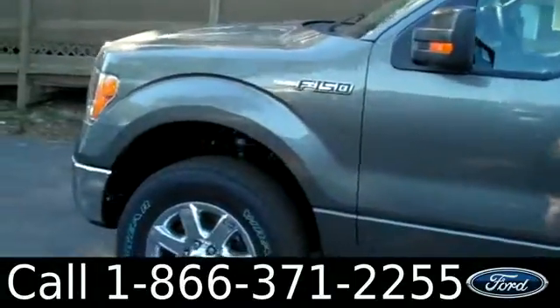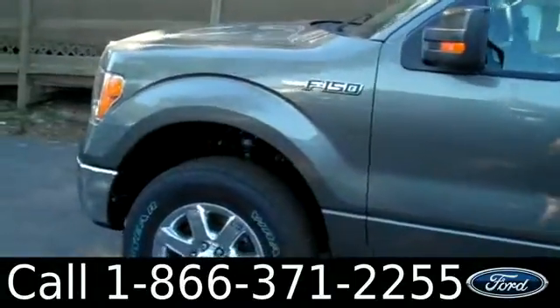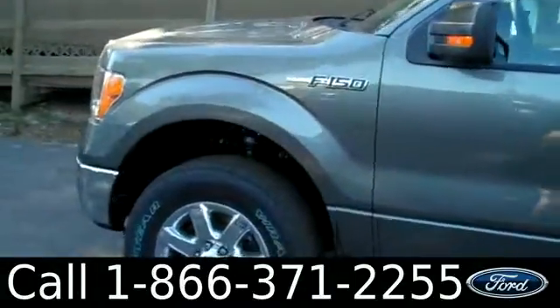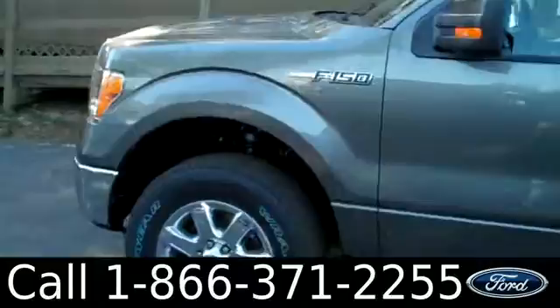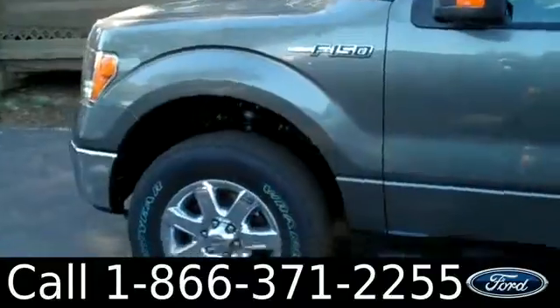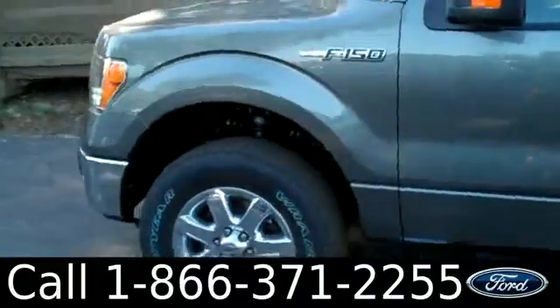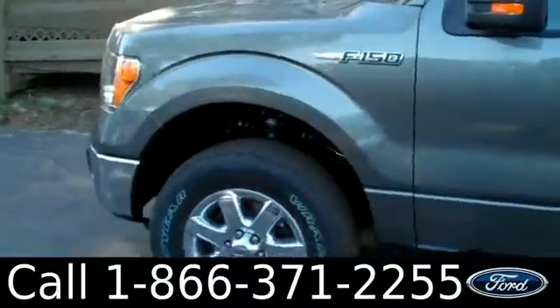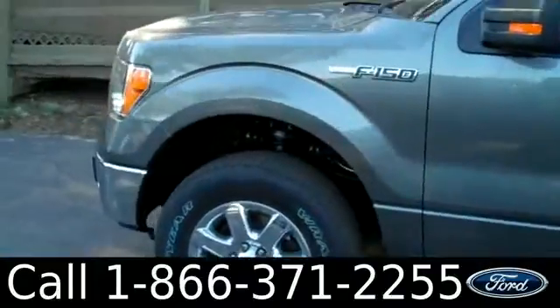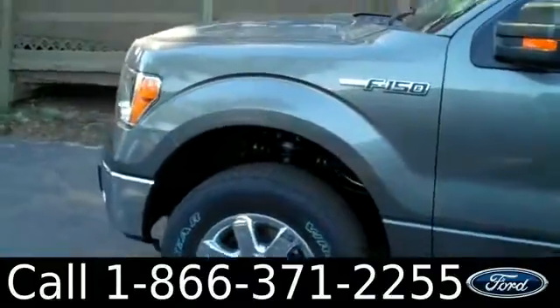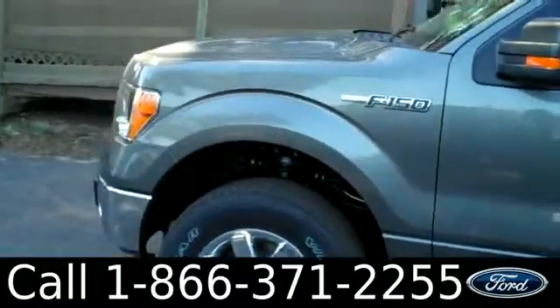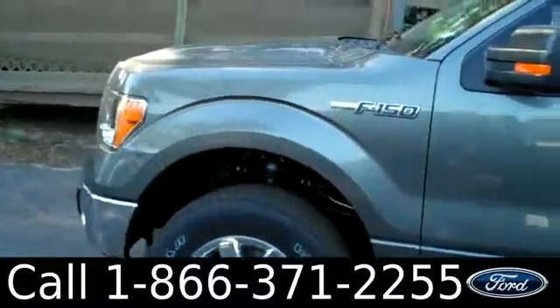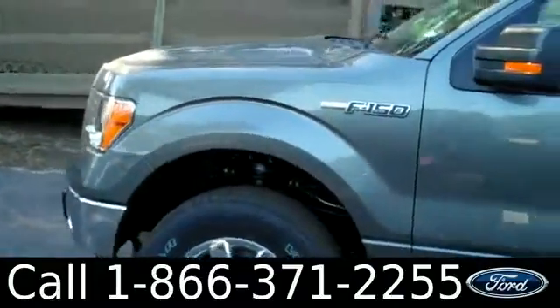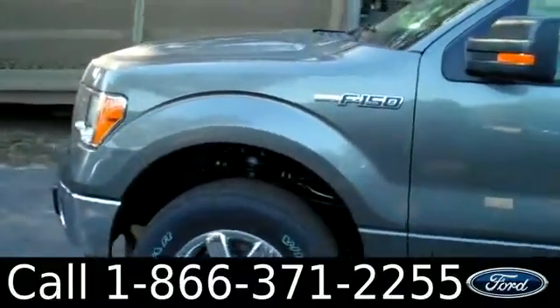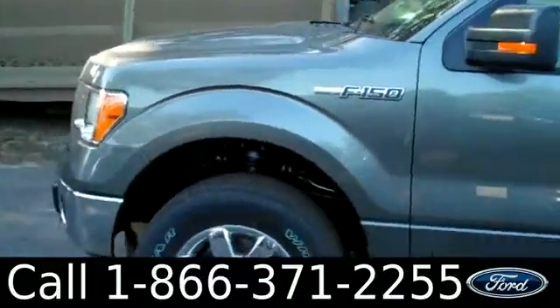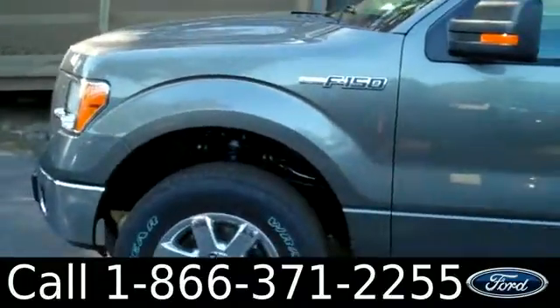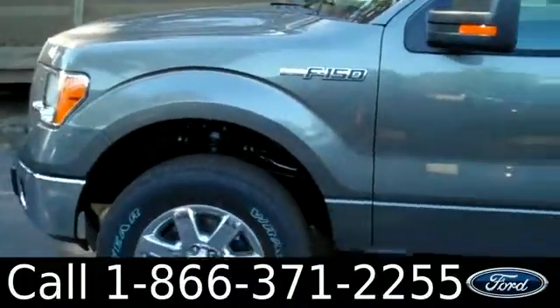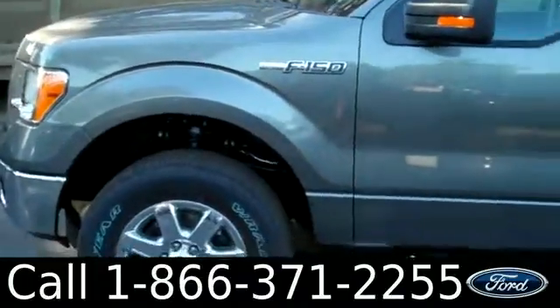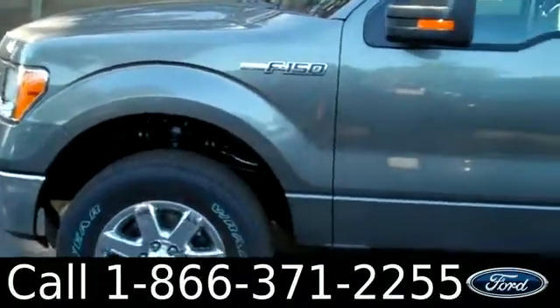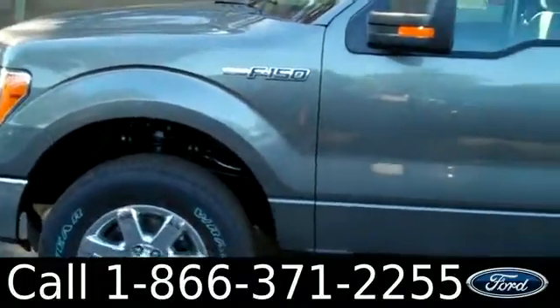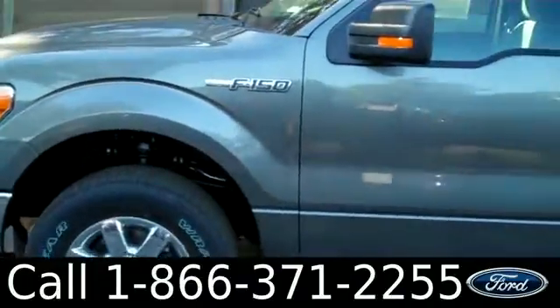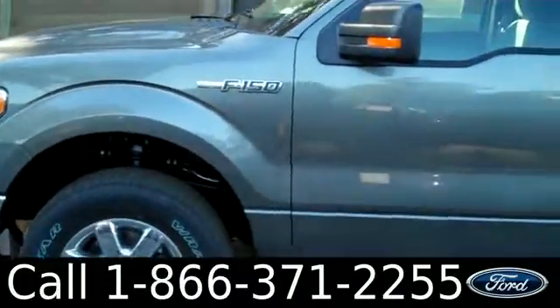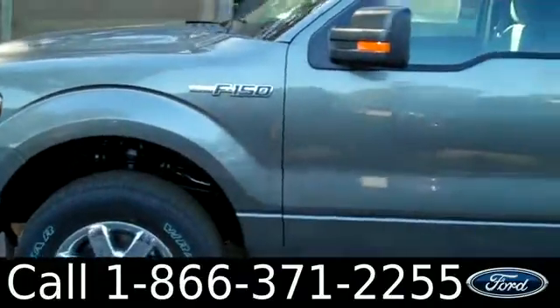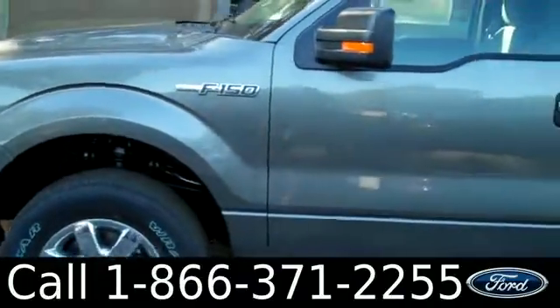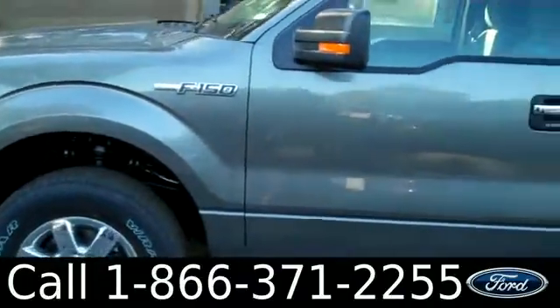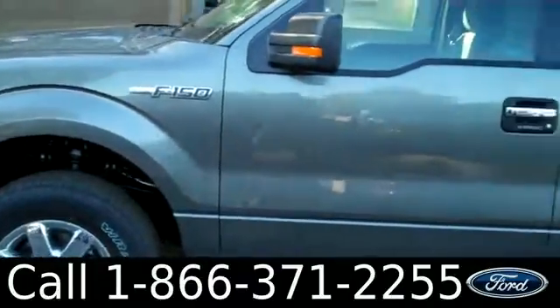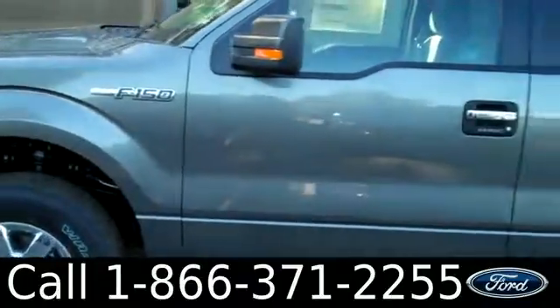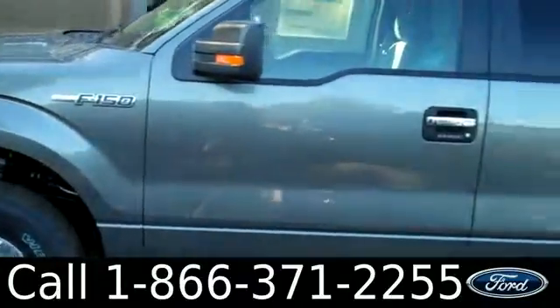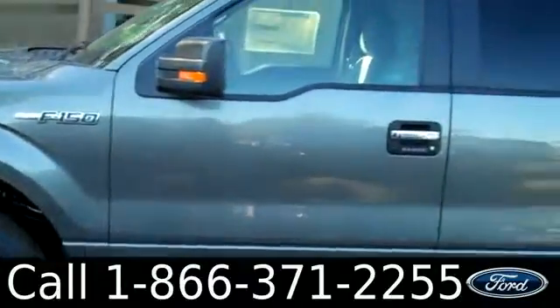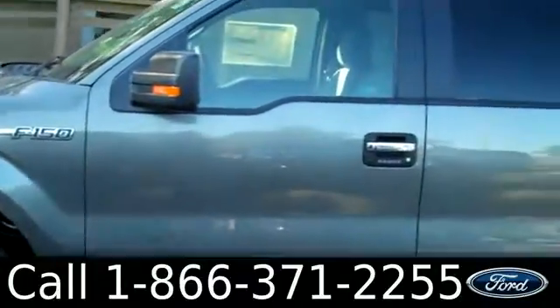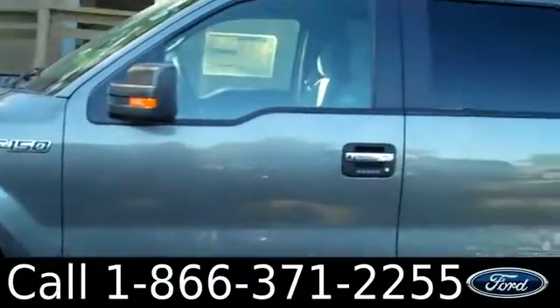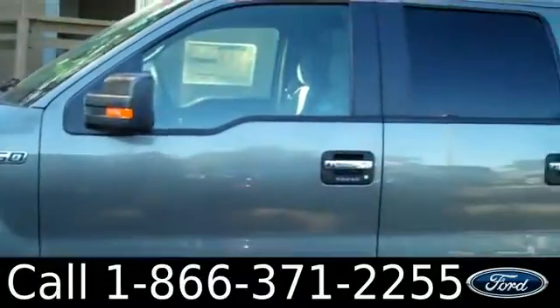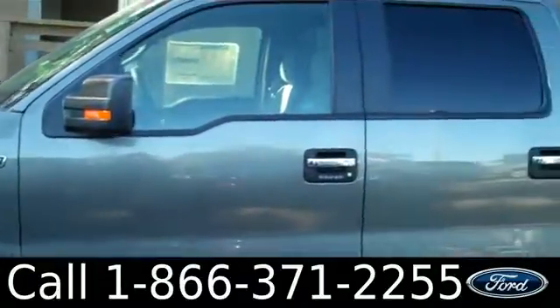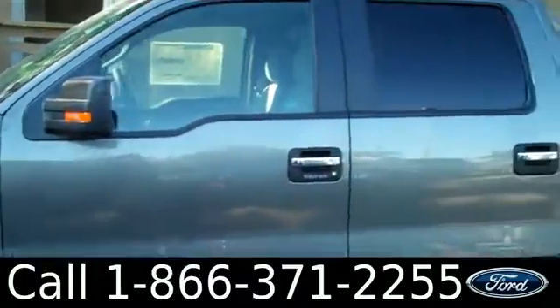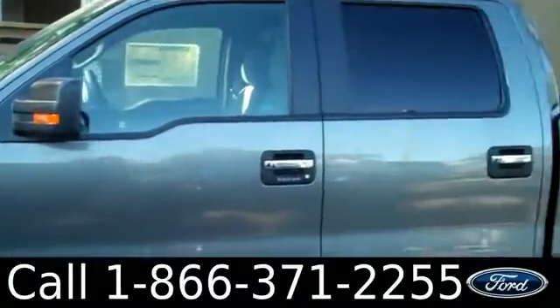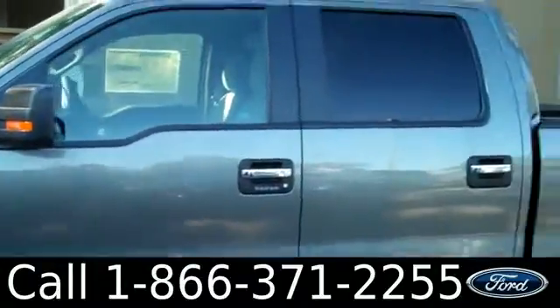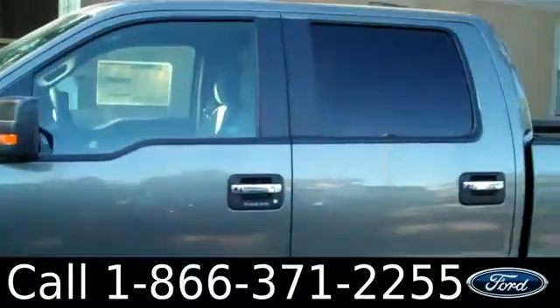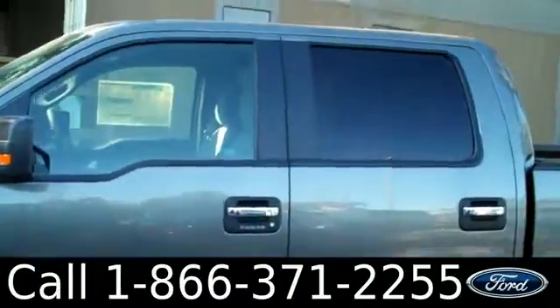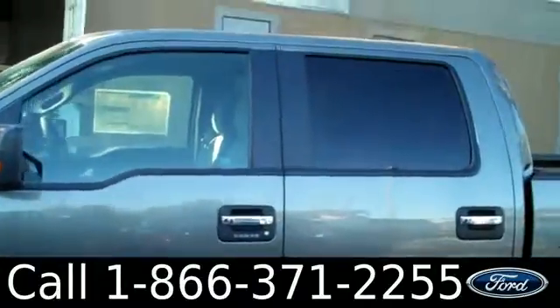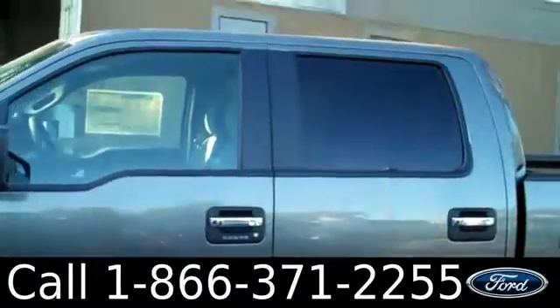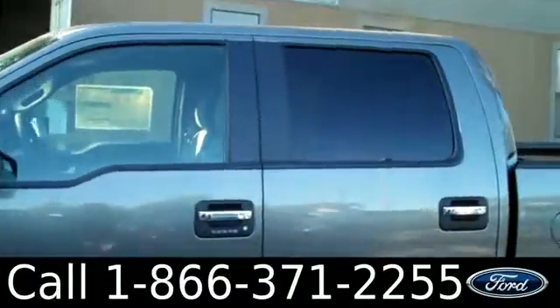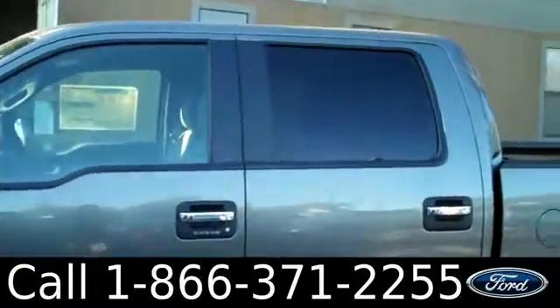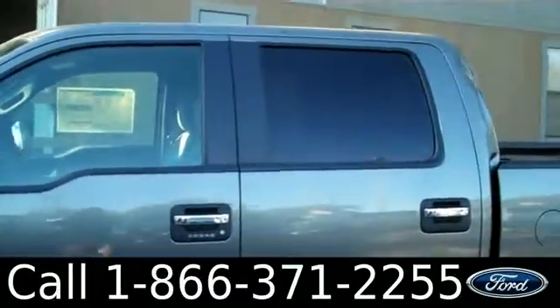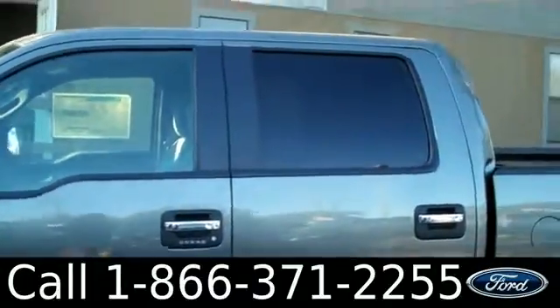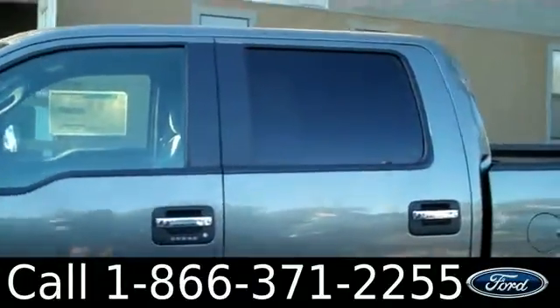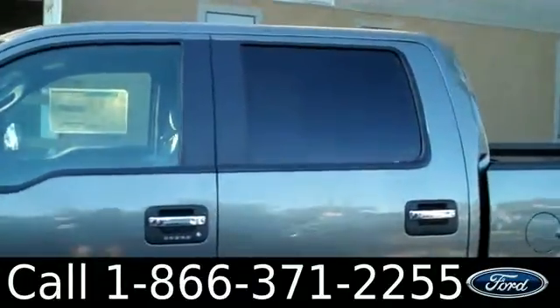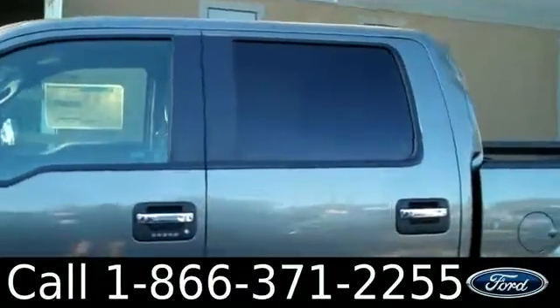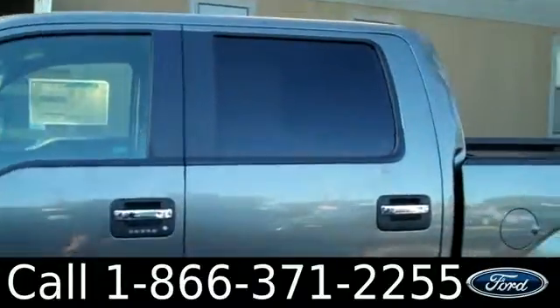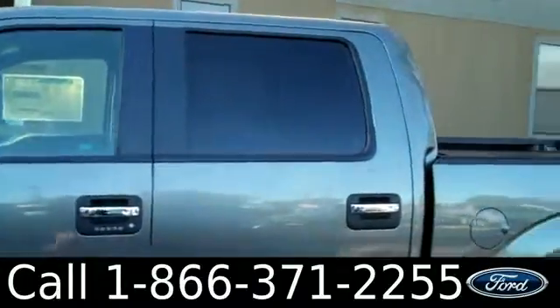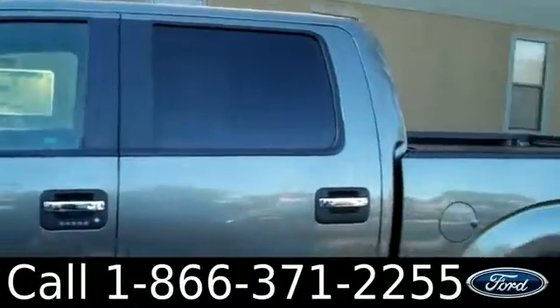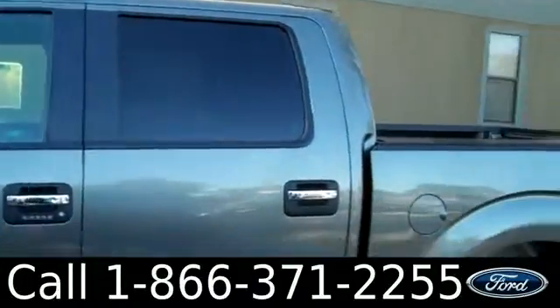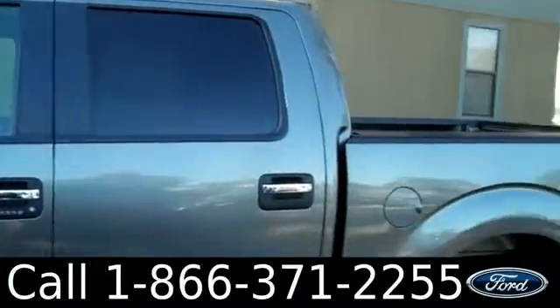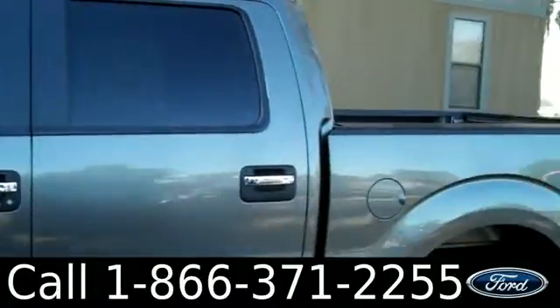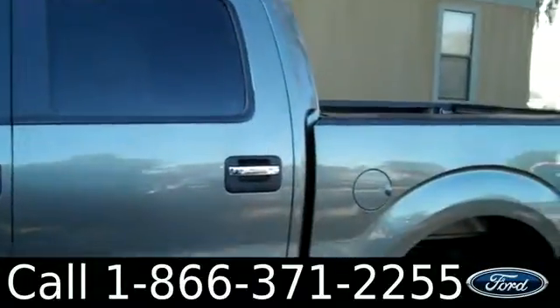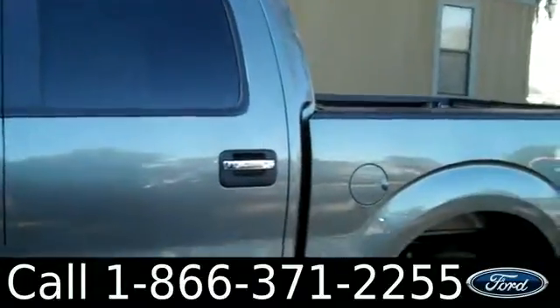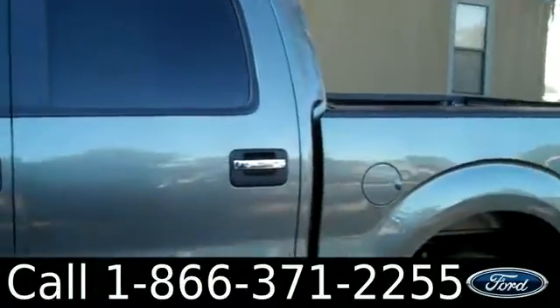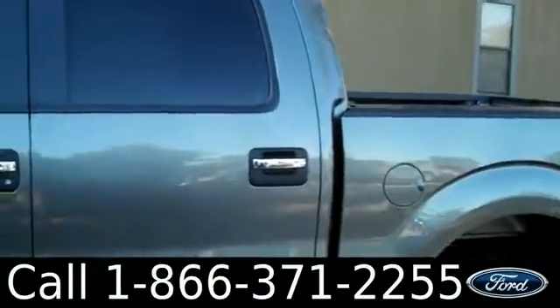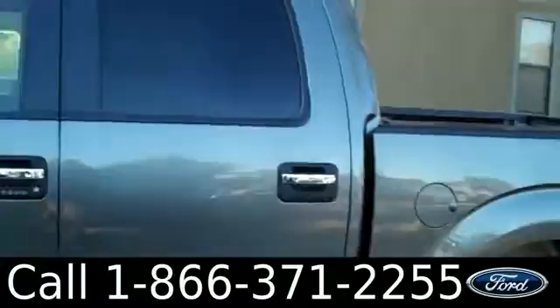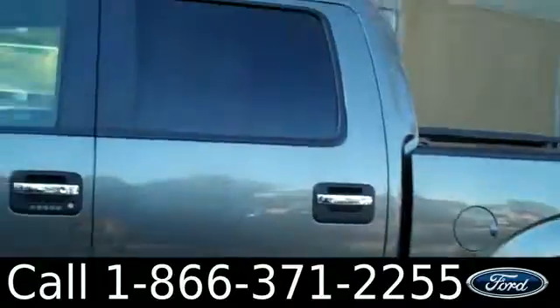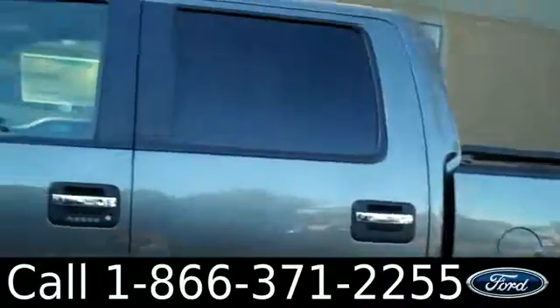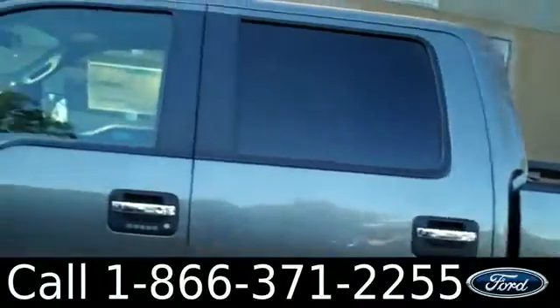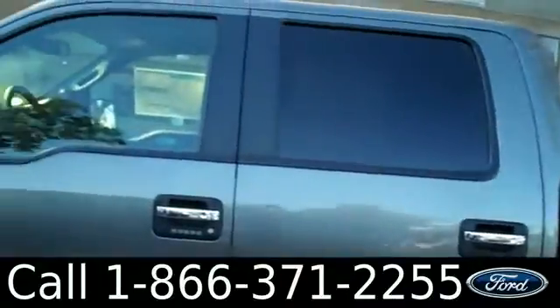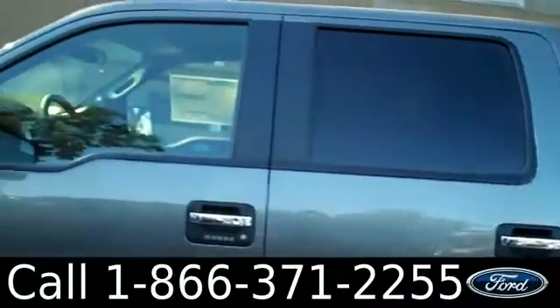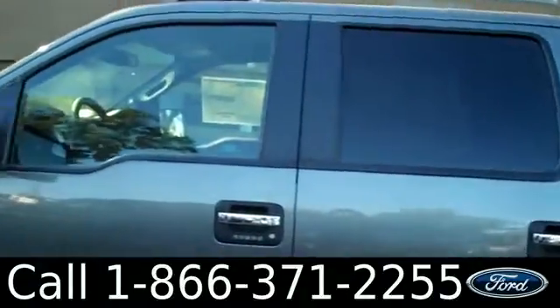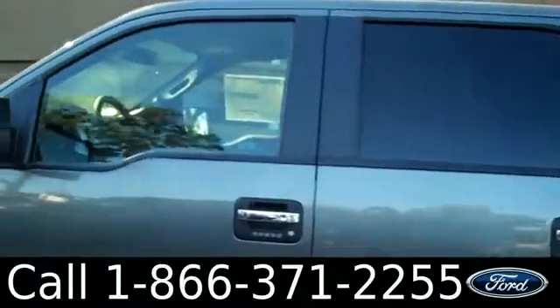We have fog lamps, running boards, tinted windows, tow hooks, and keyless entry.